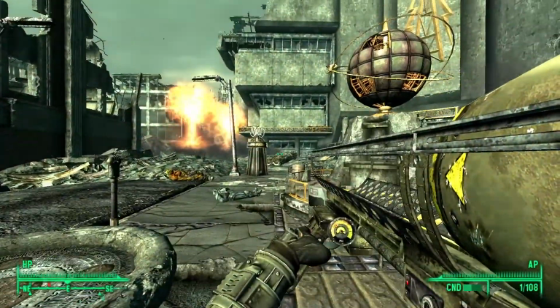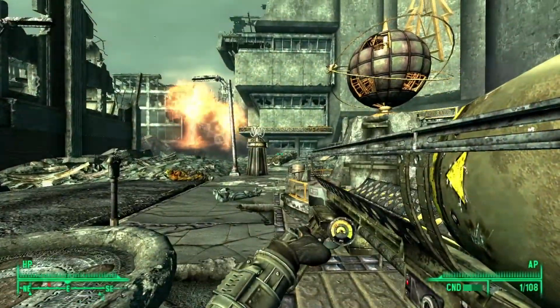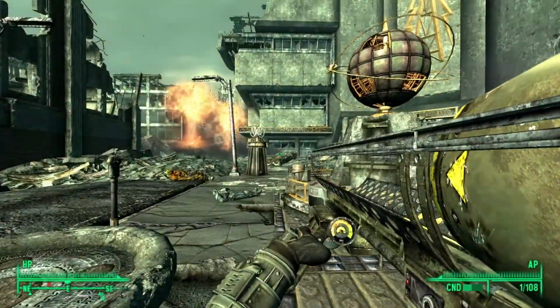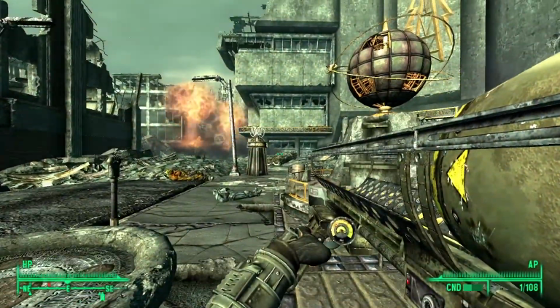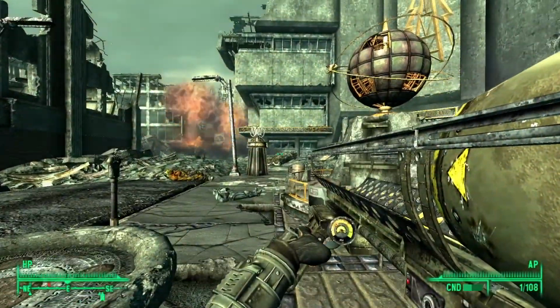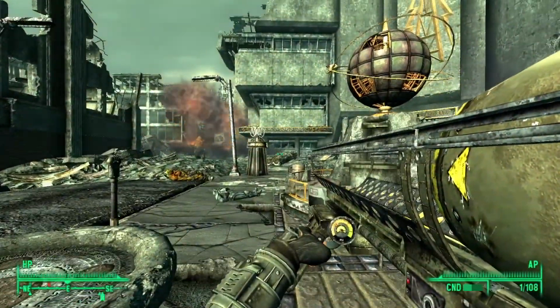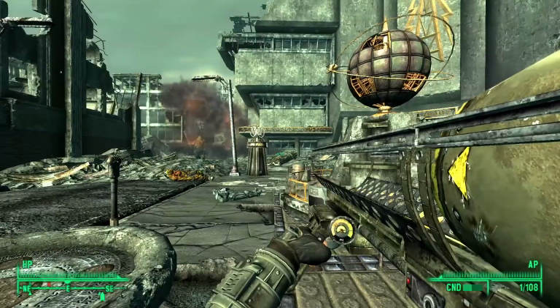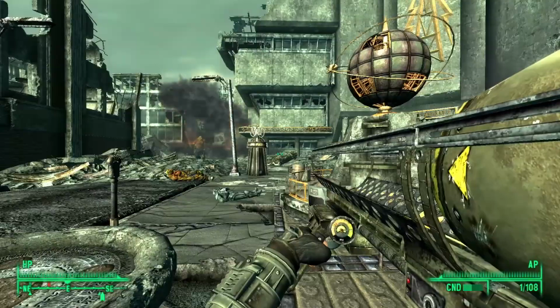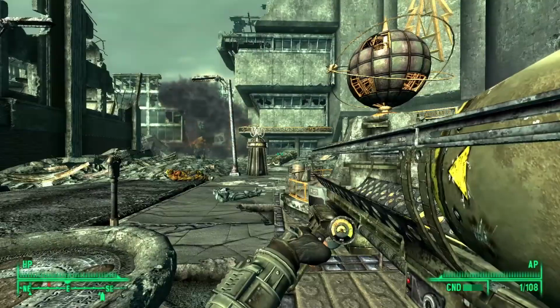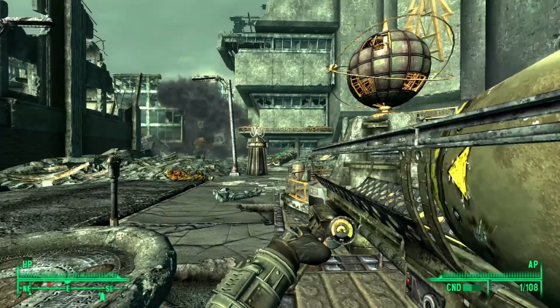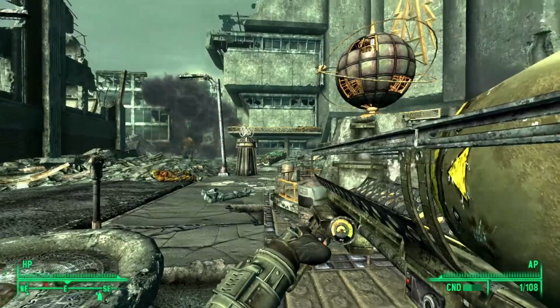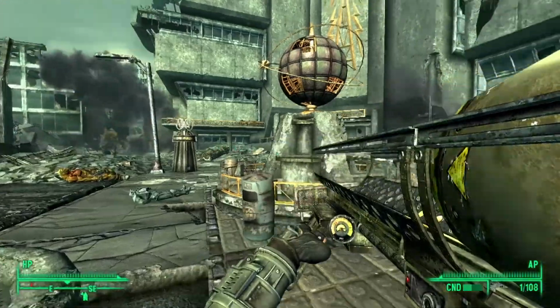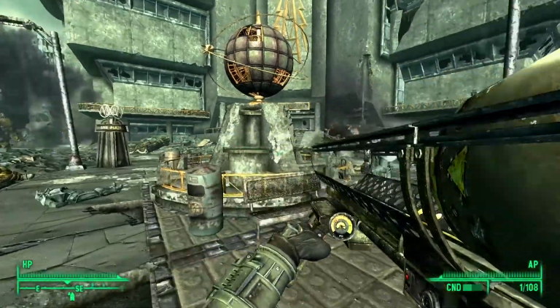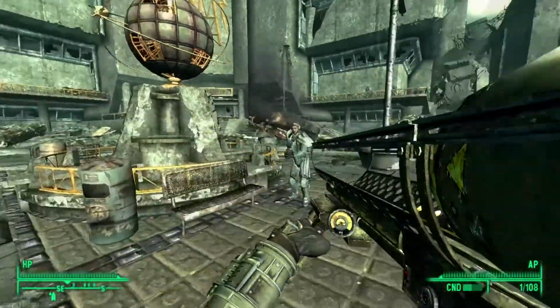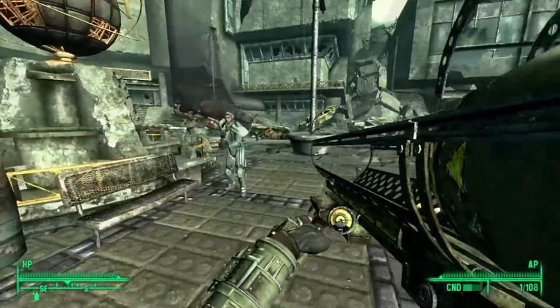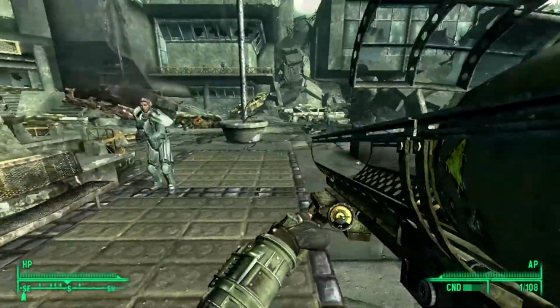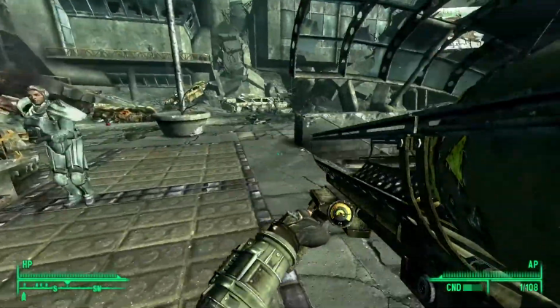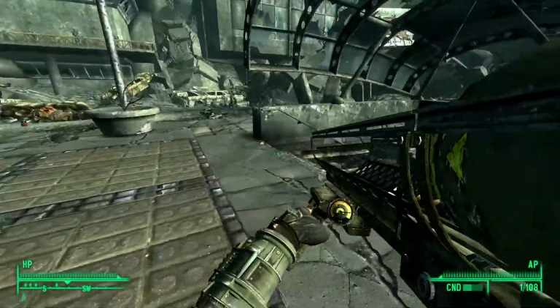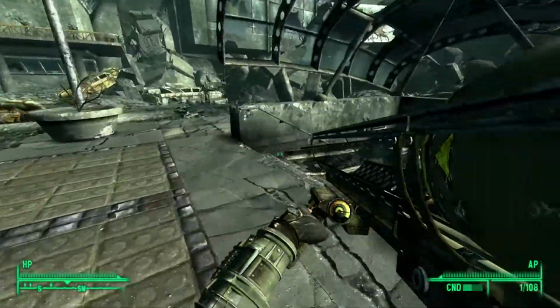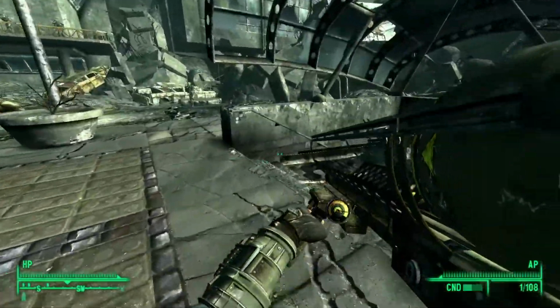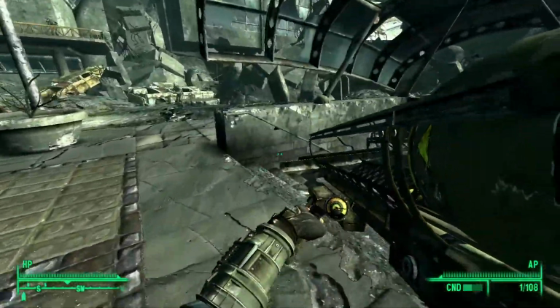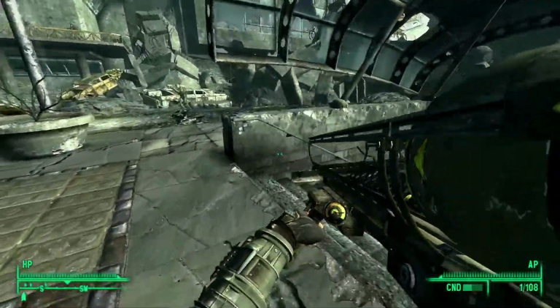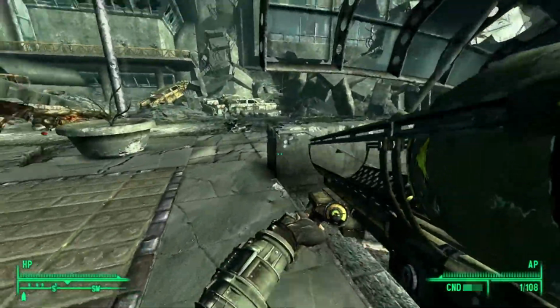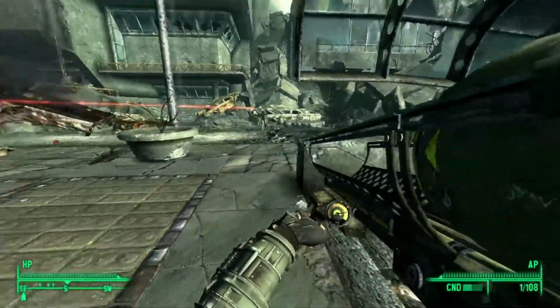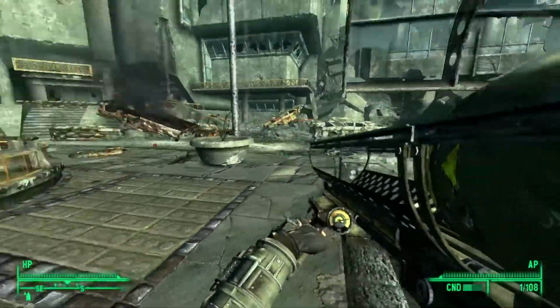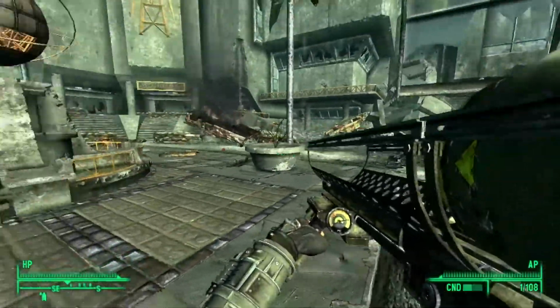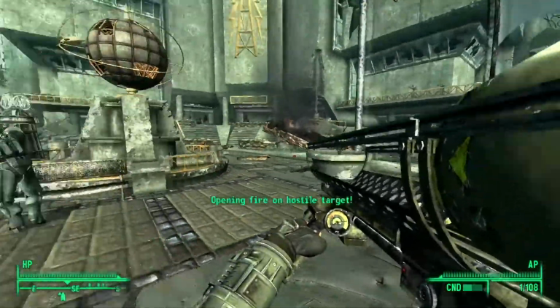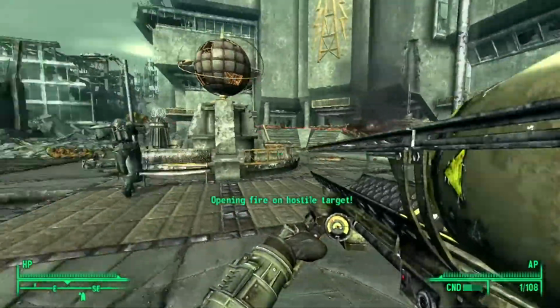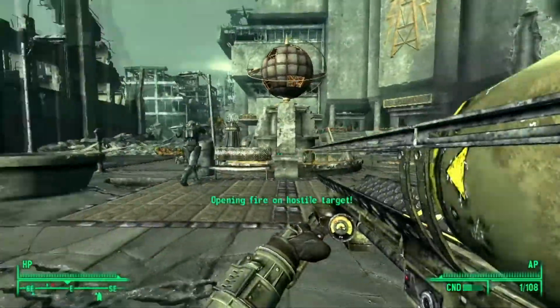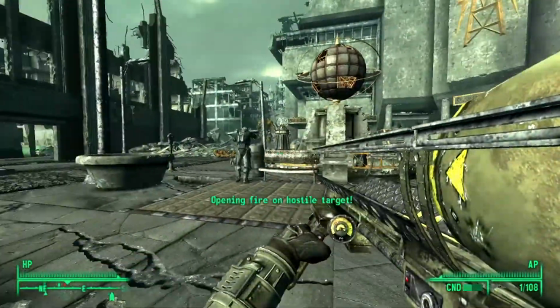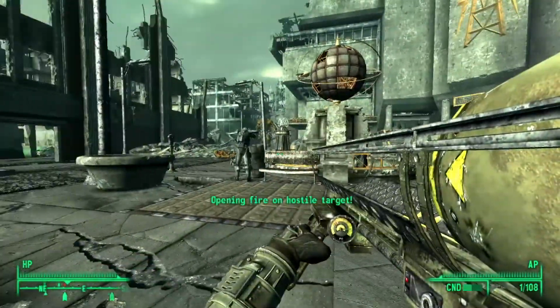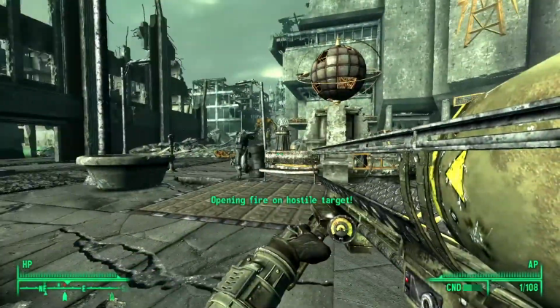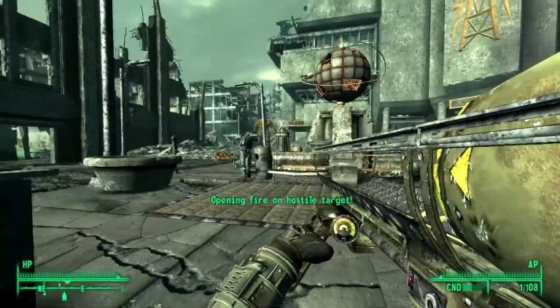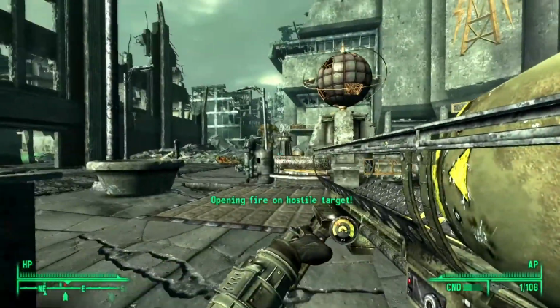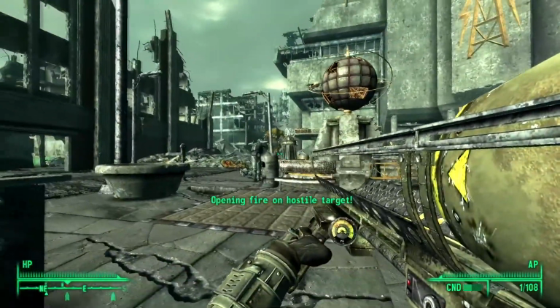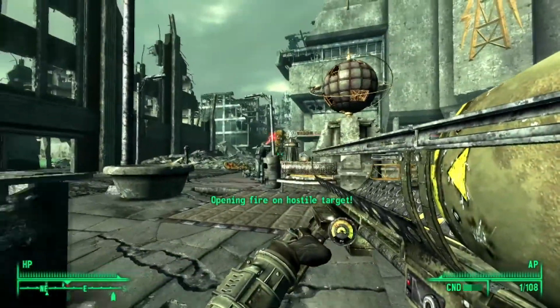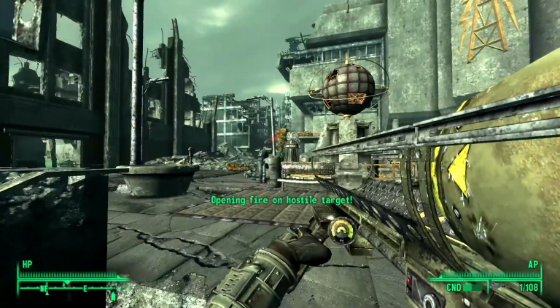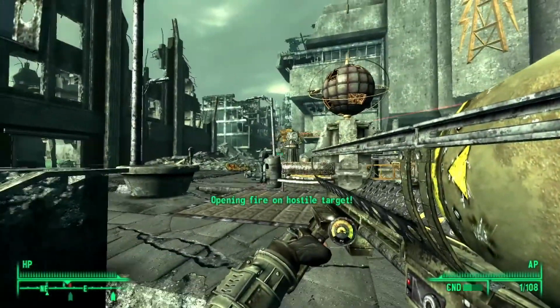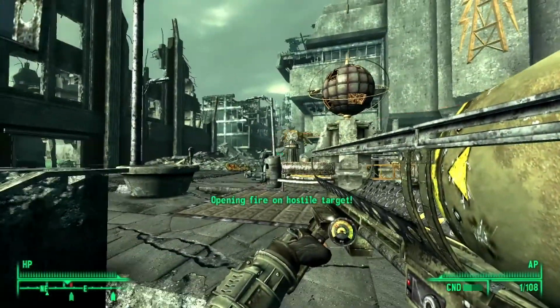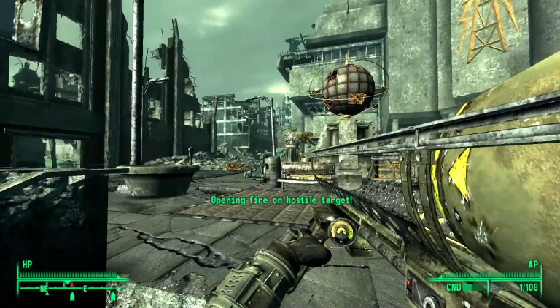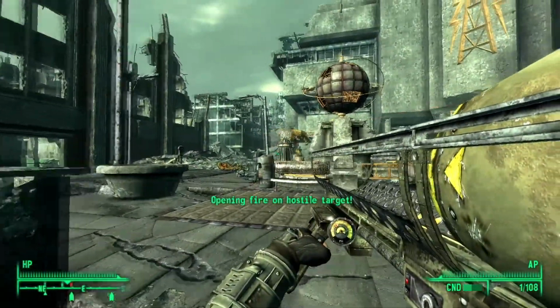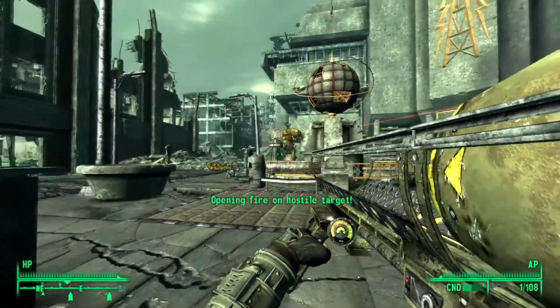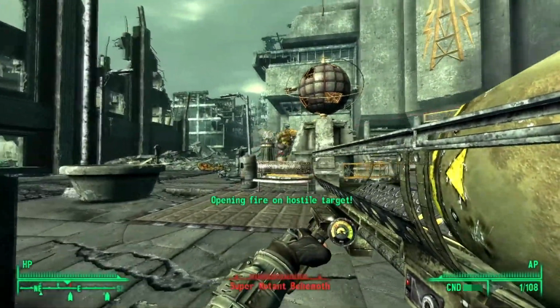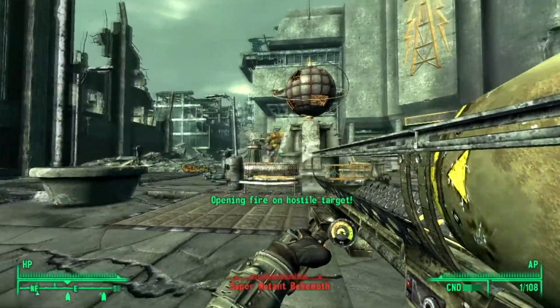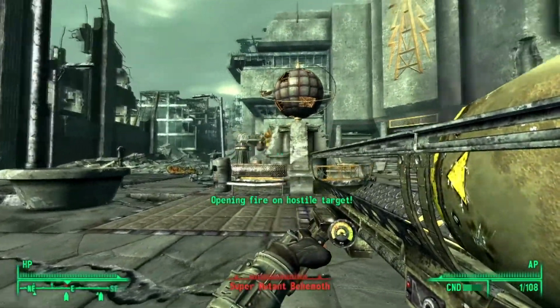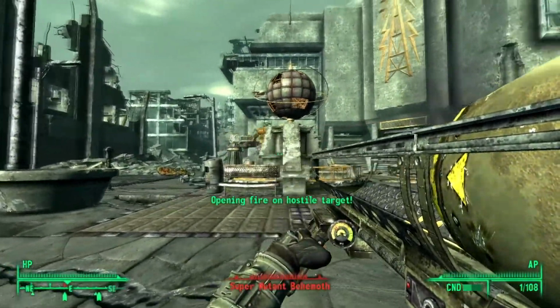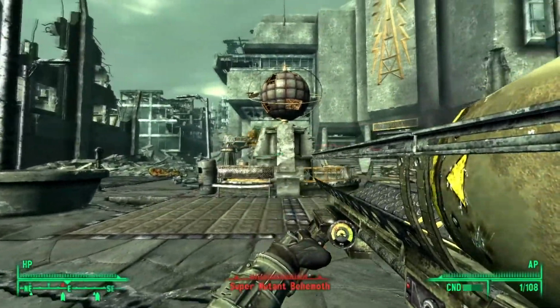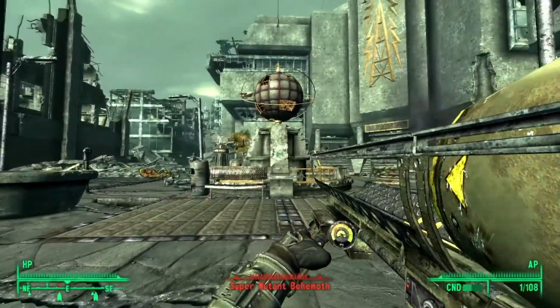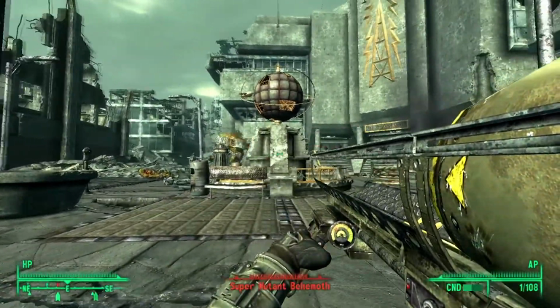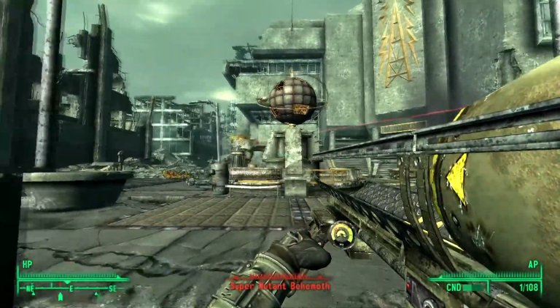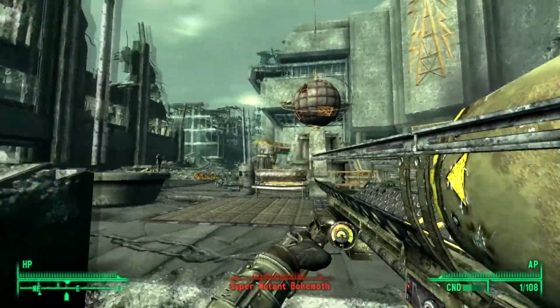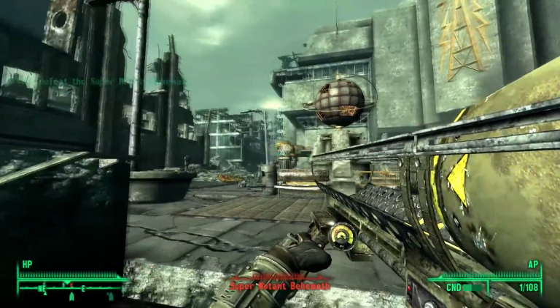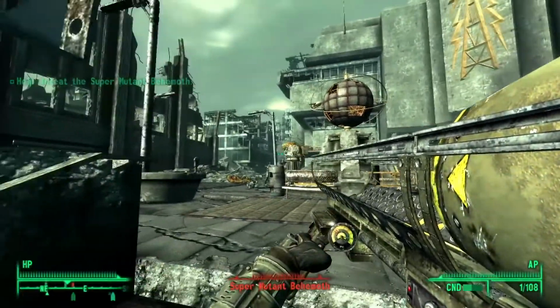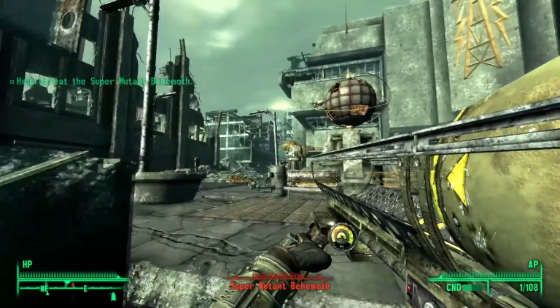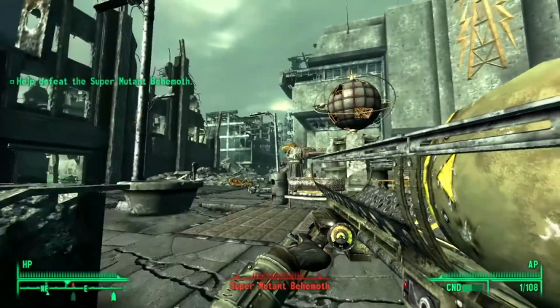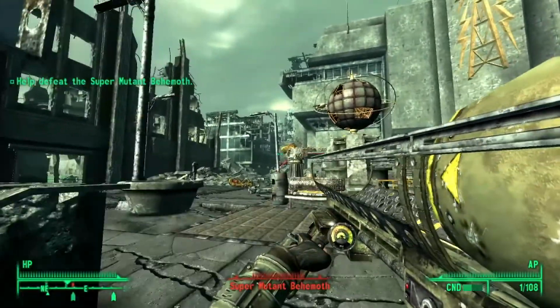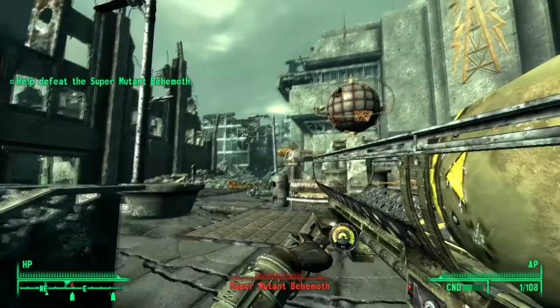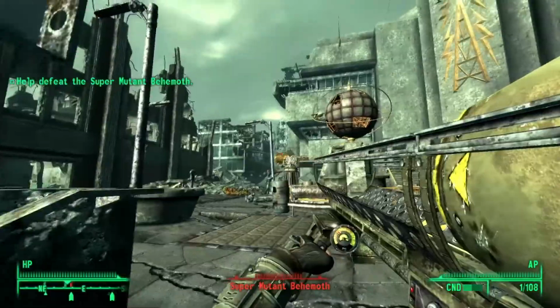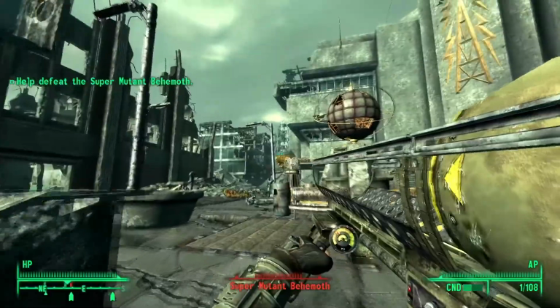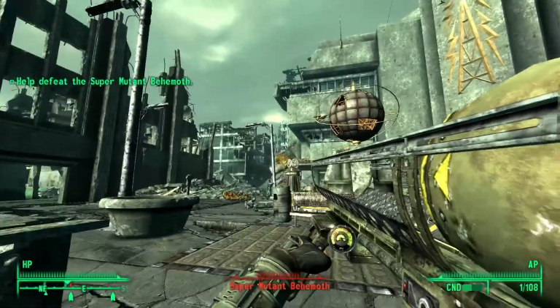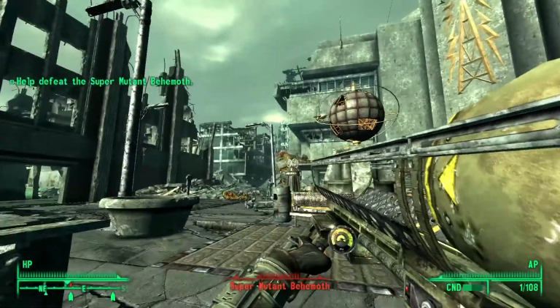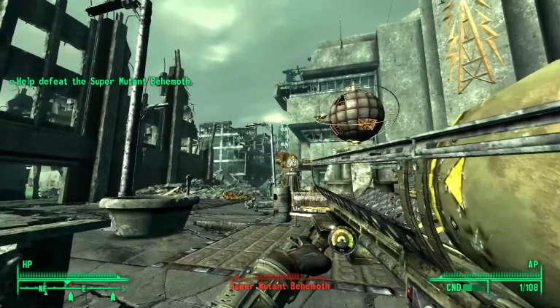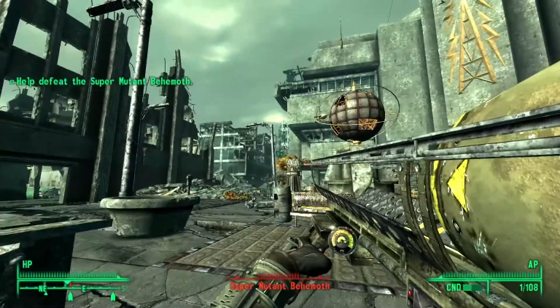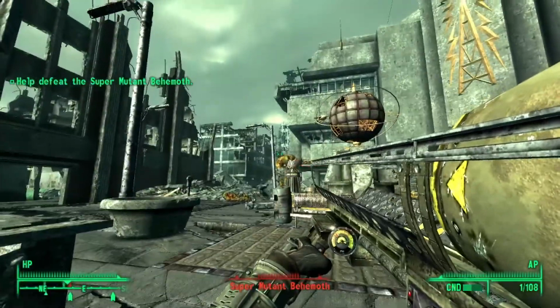After a small cutscene, the first behemoth will crash and destroy a van. Simply fire the Fat Man at the behemoth to kill it, and that's one down.